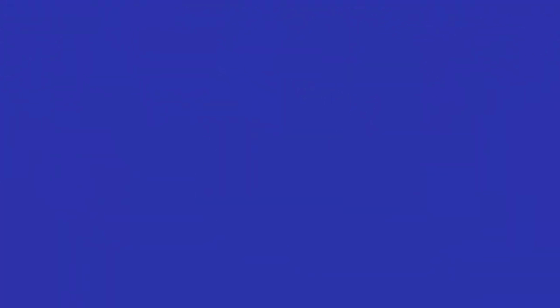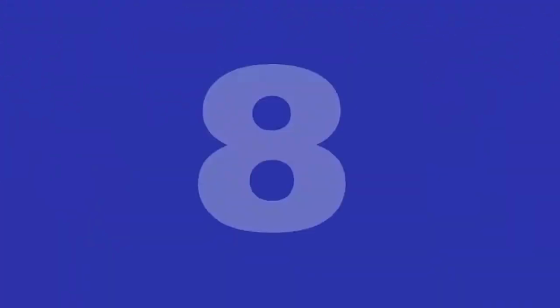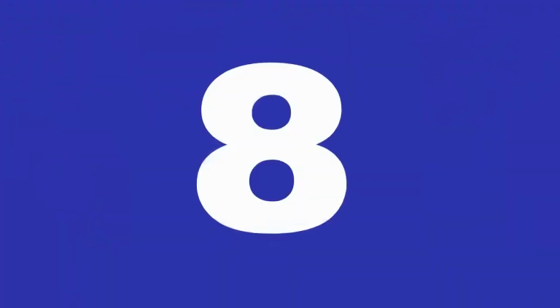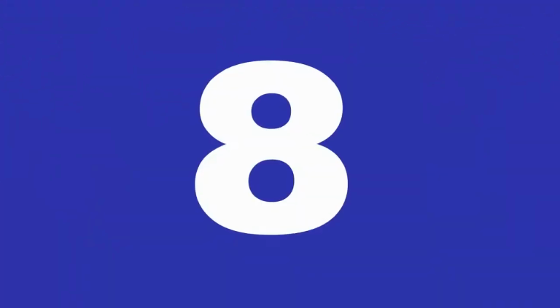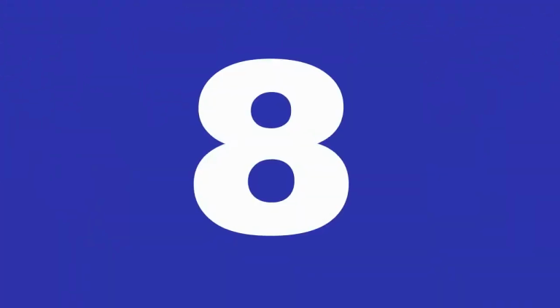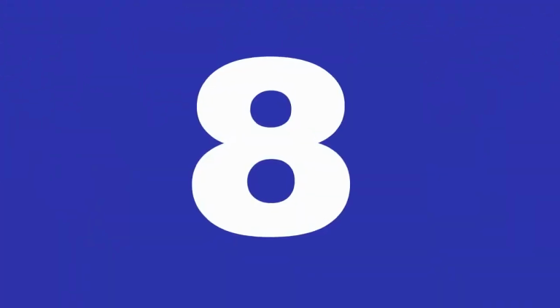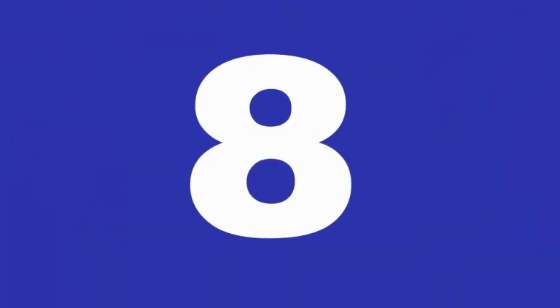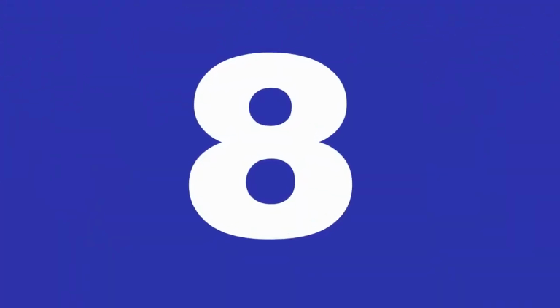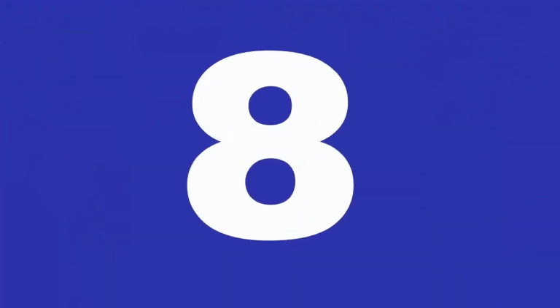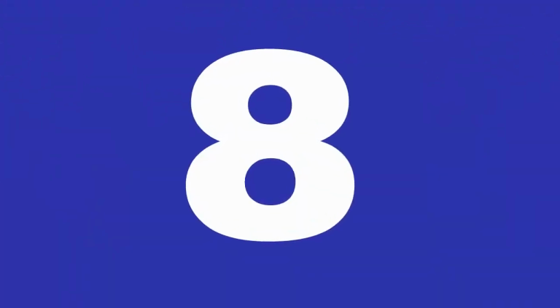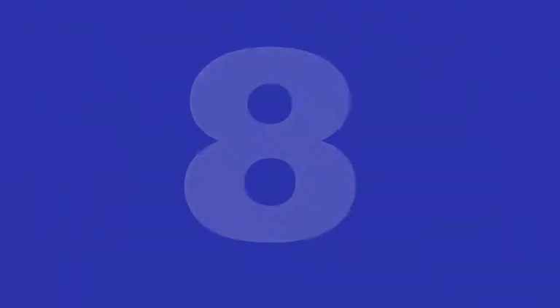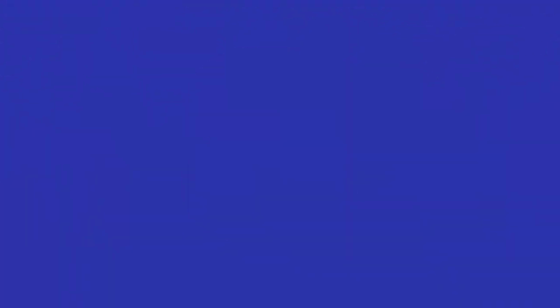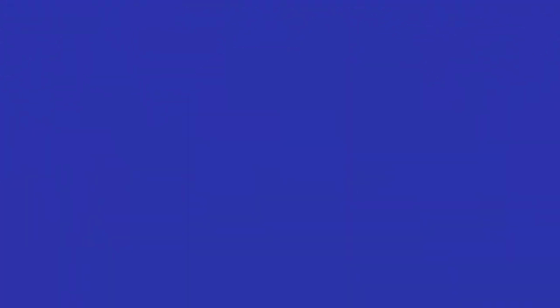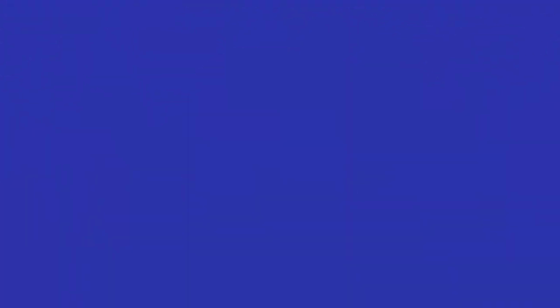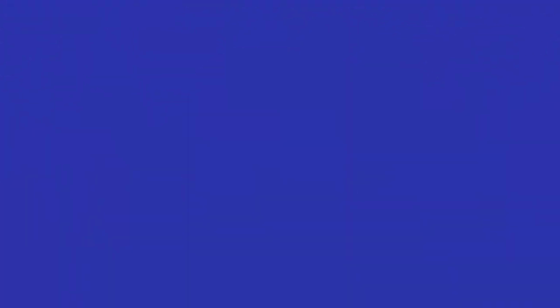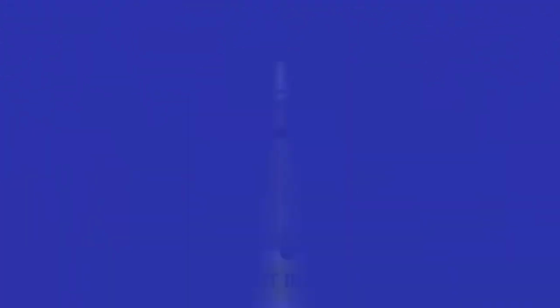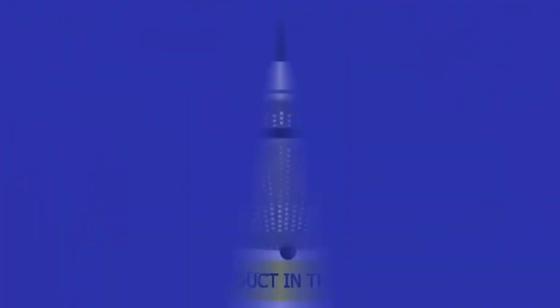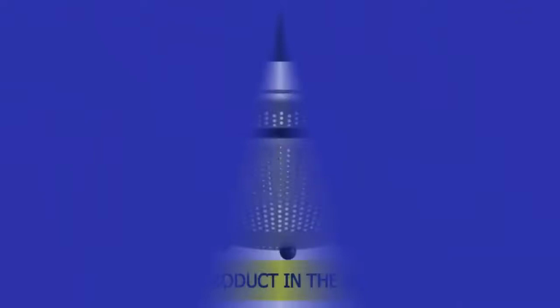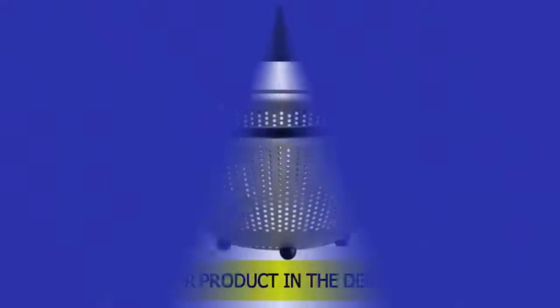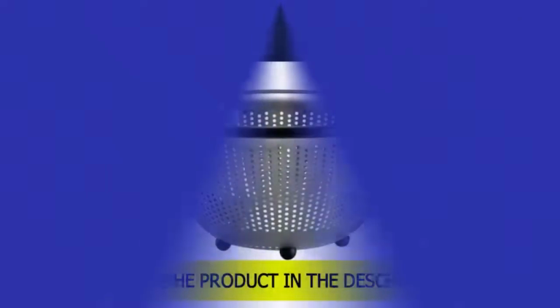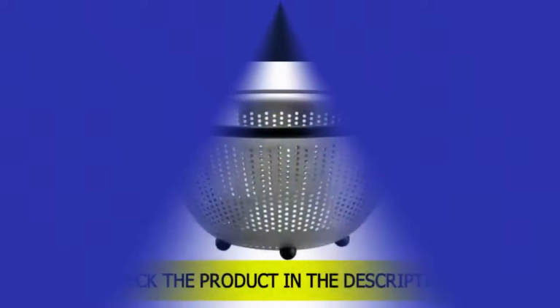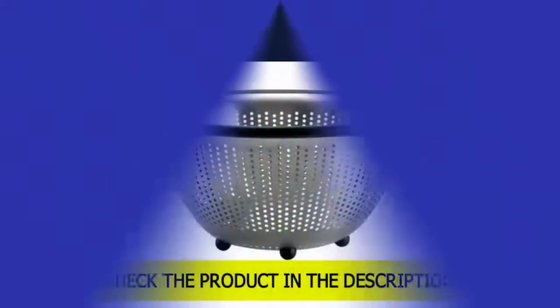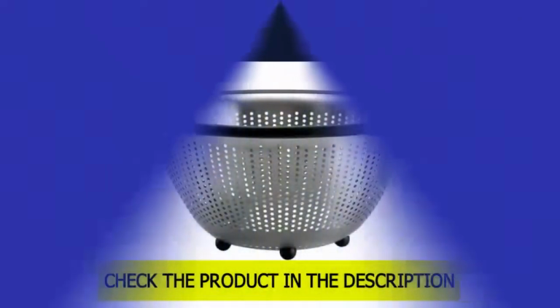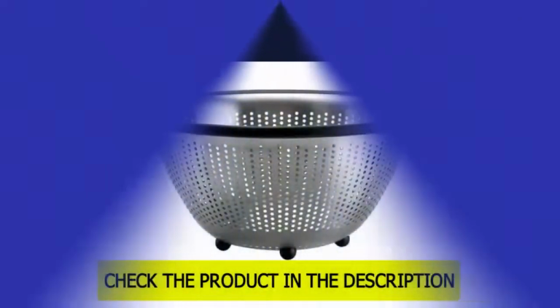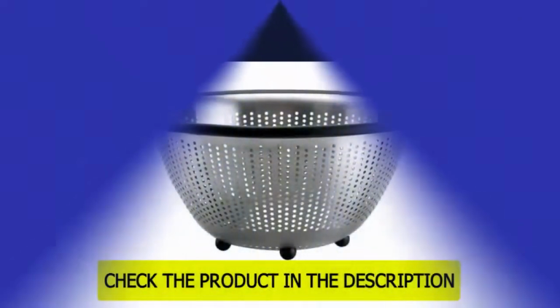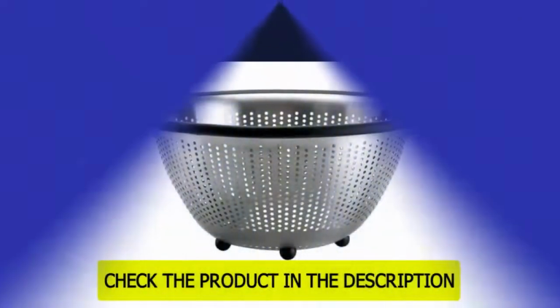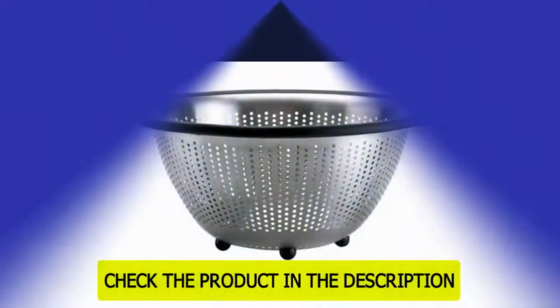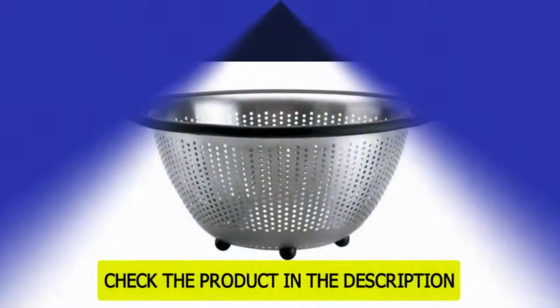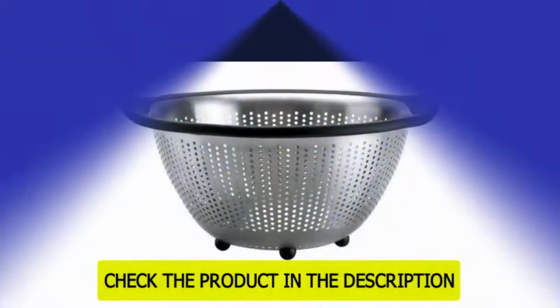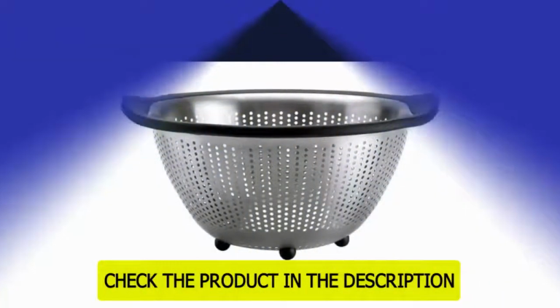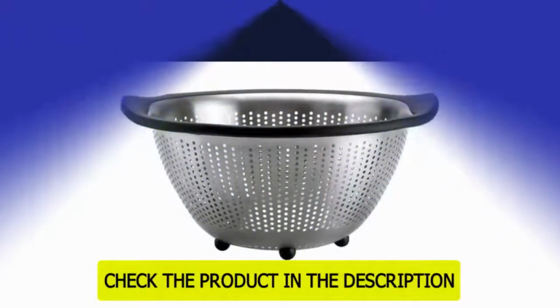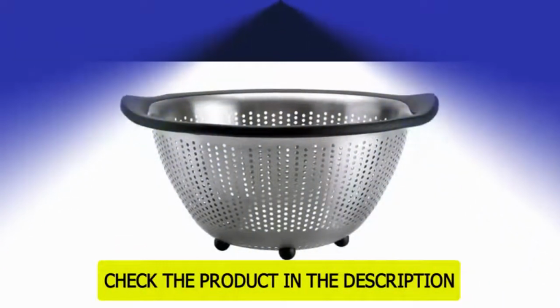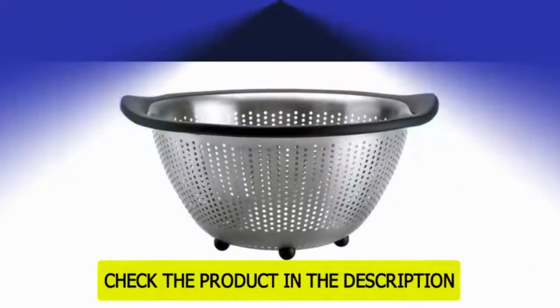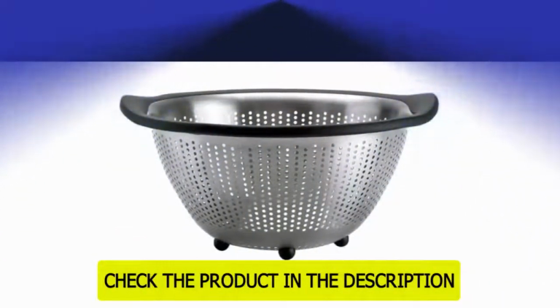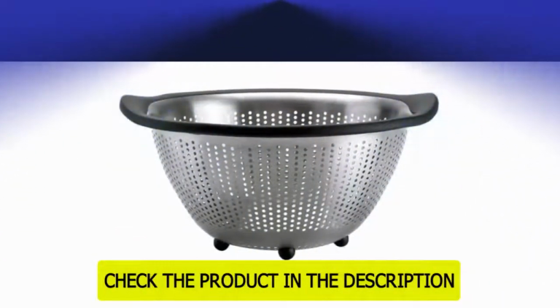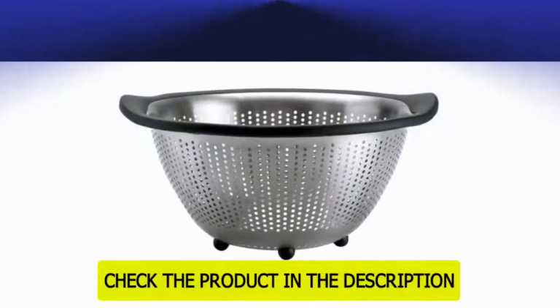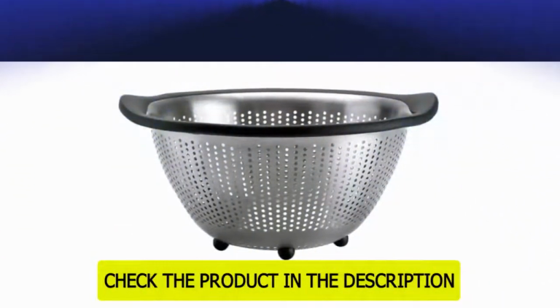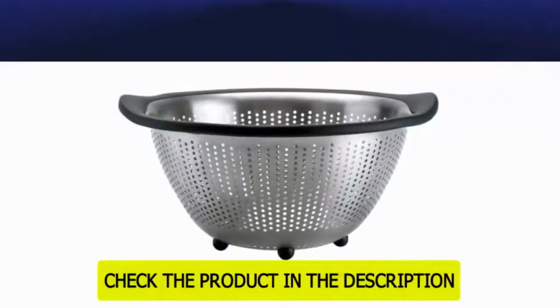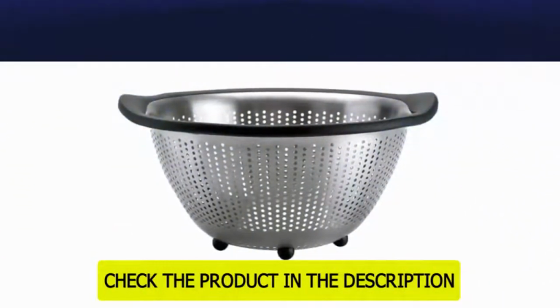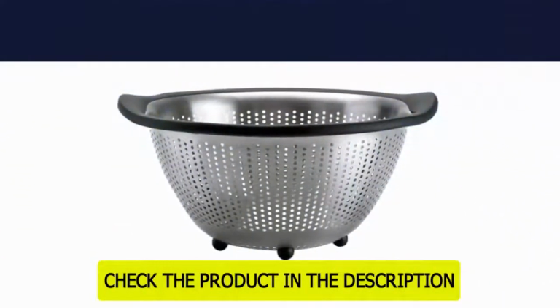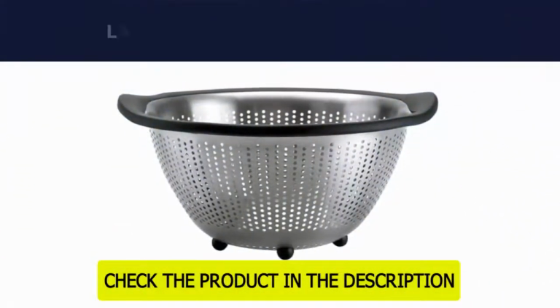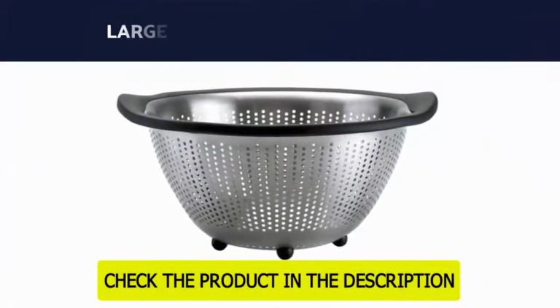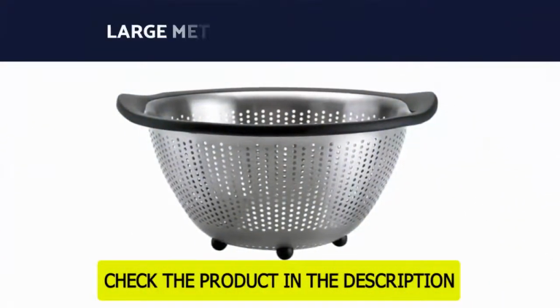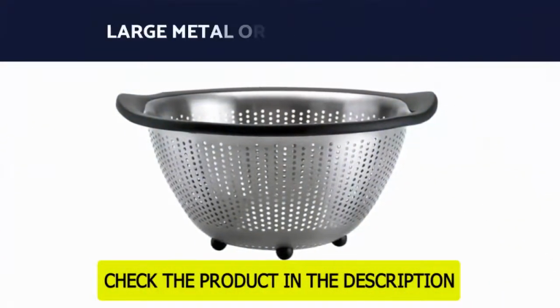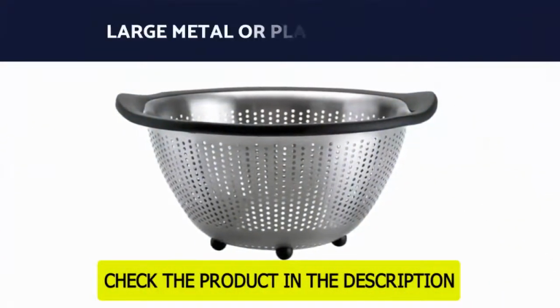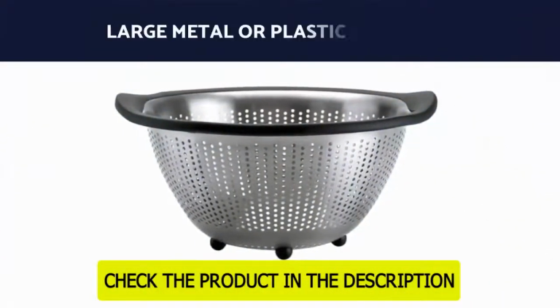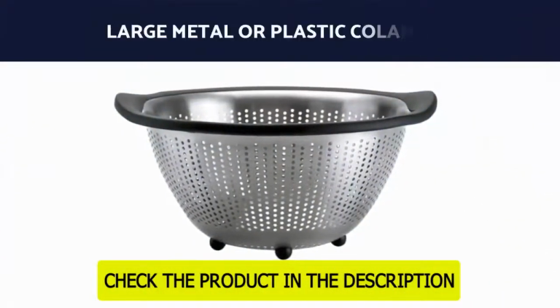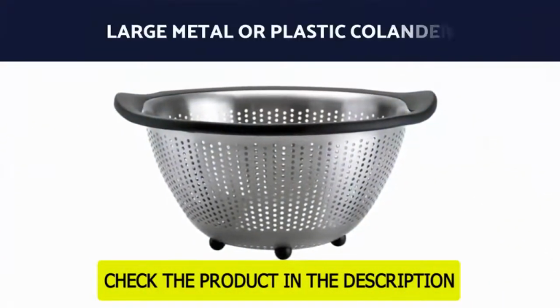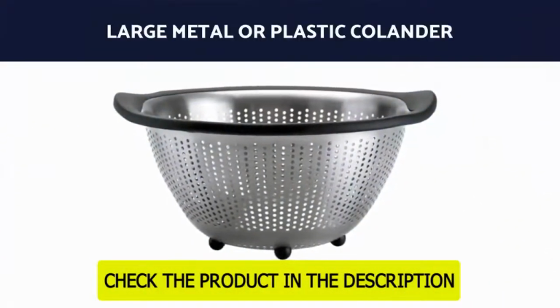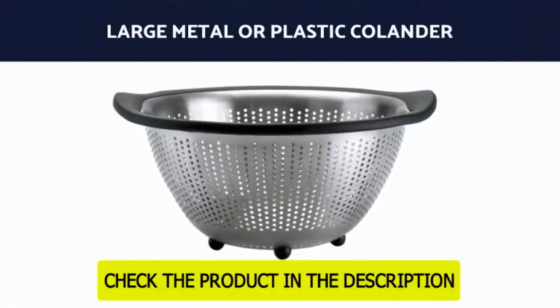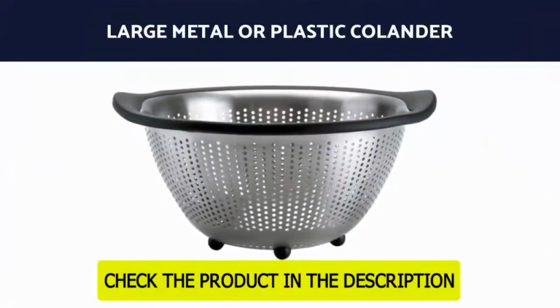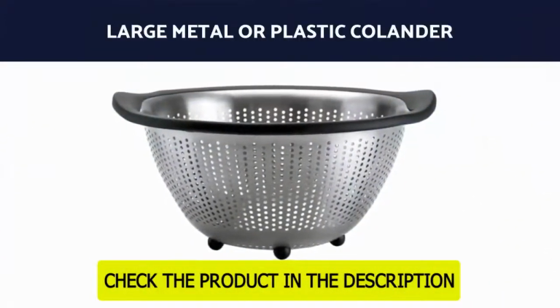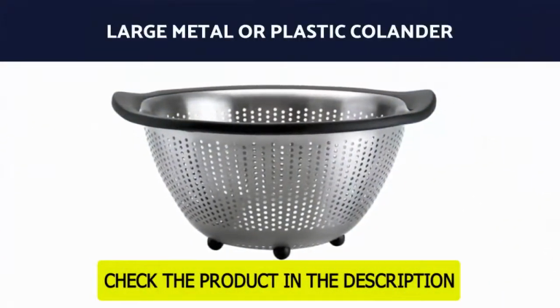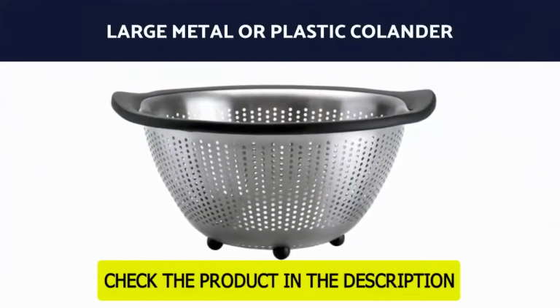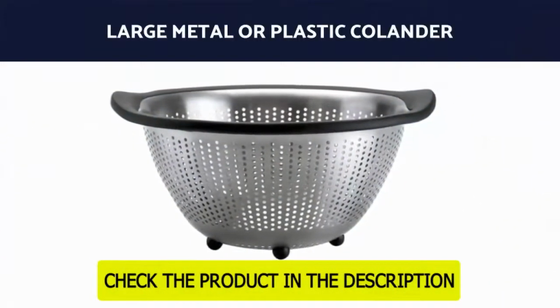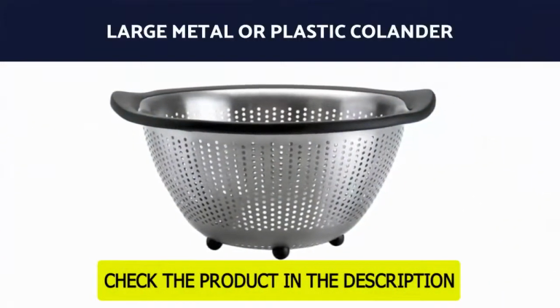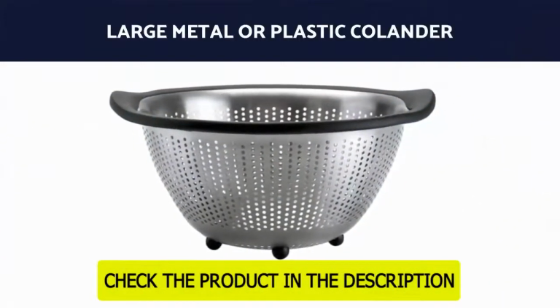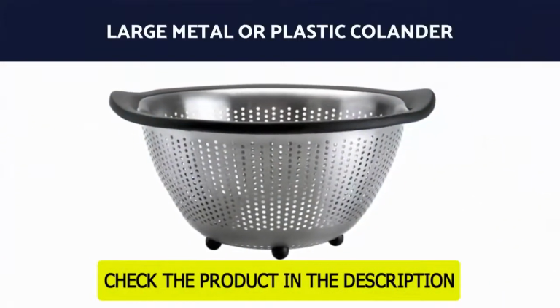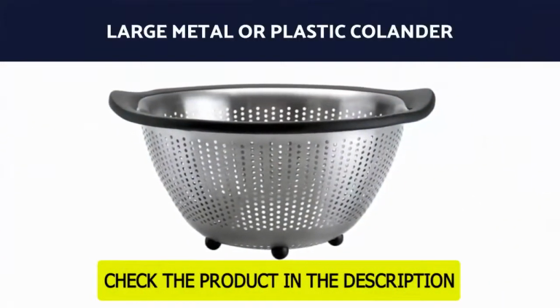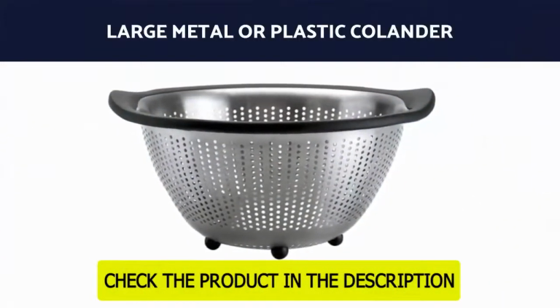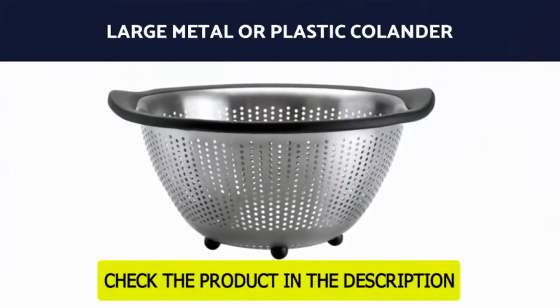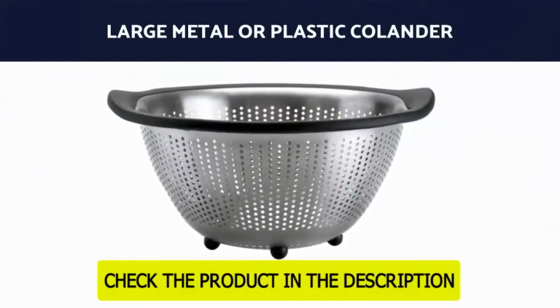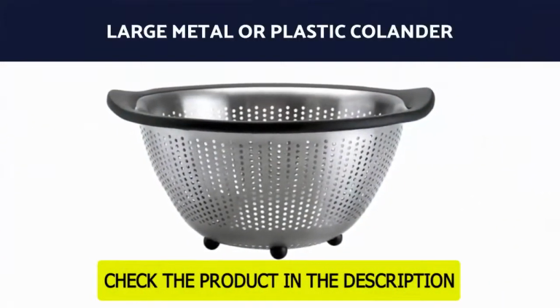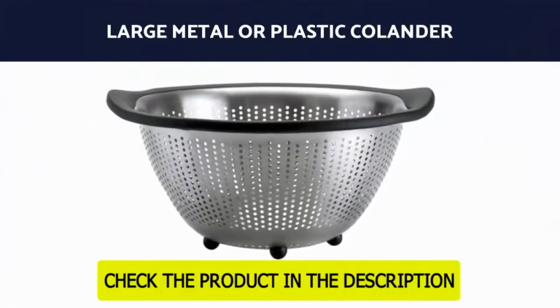Number 8: Large metal or plastic colander.